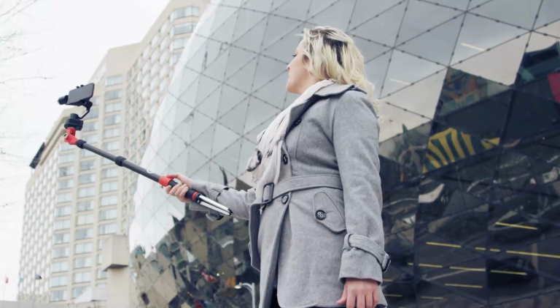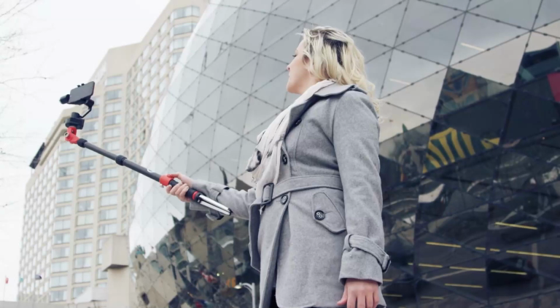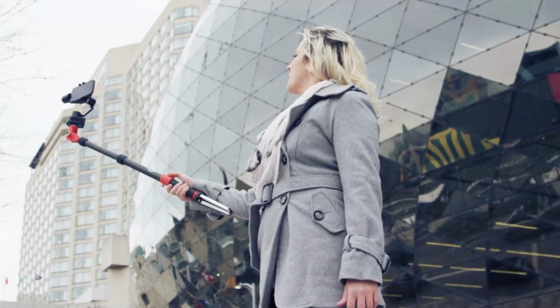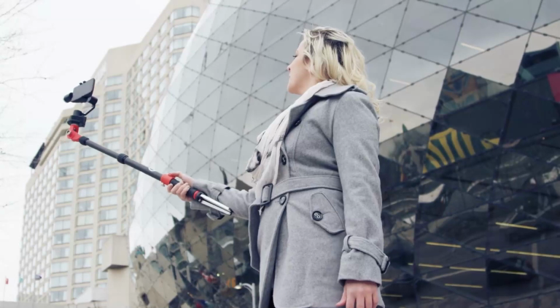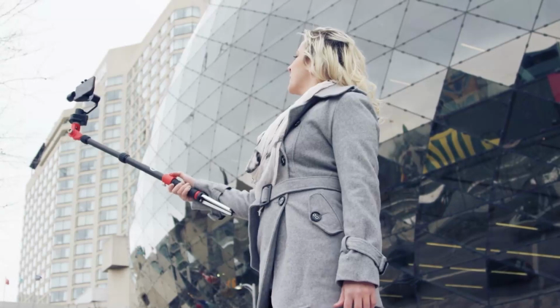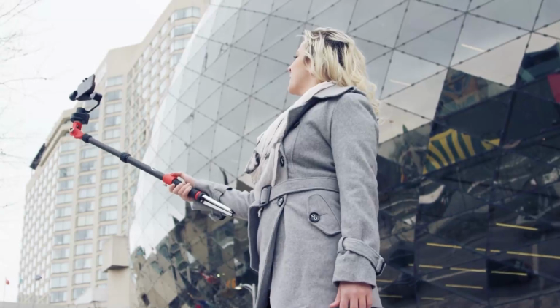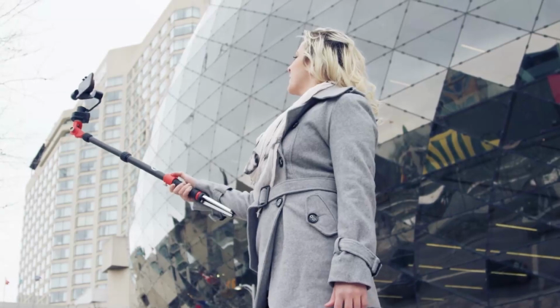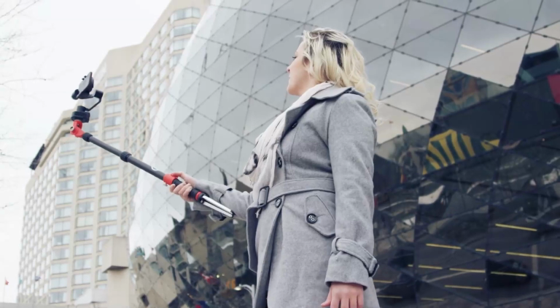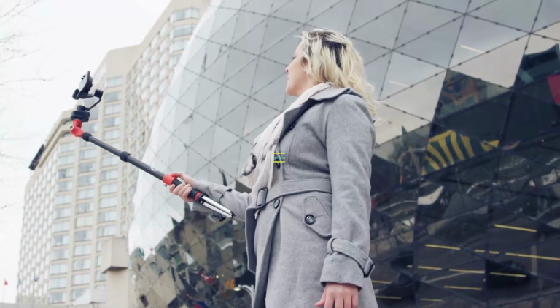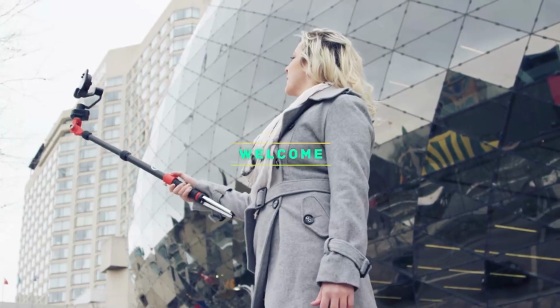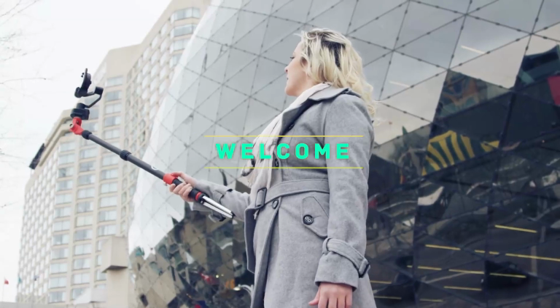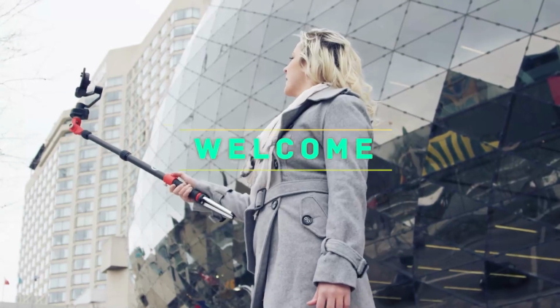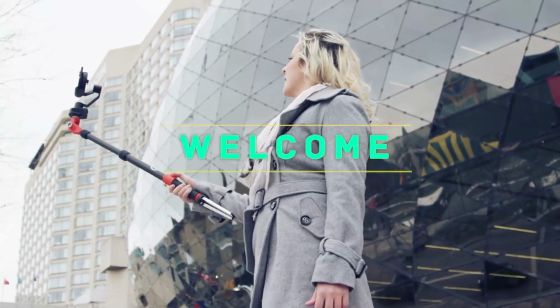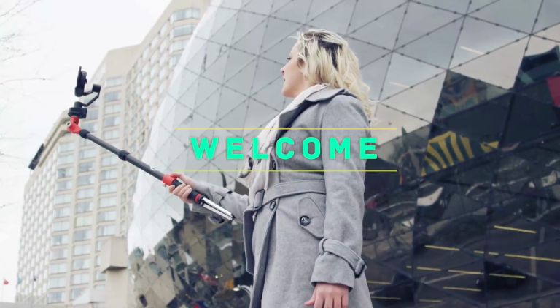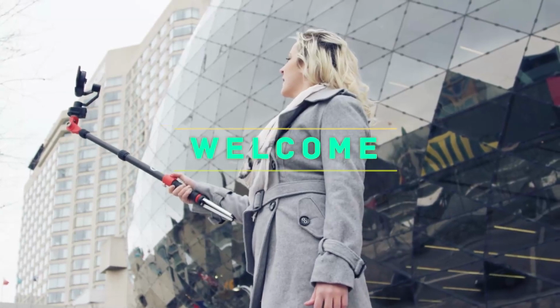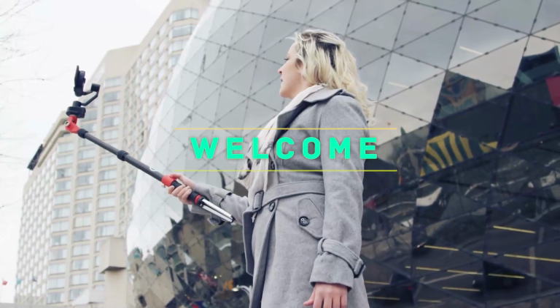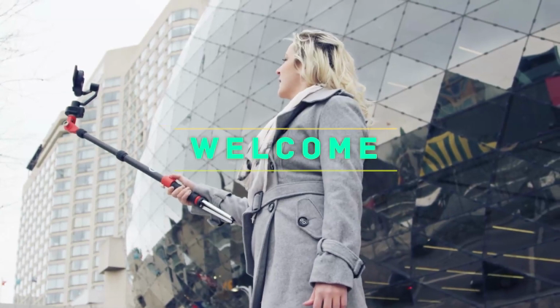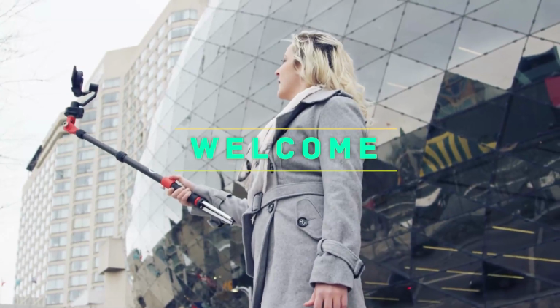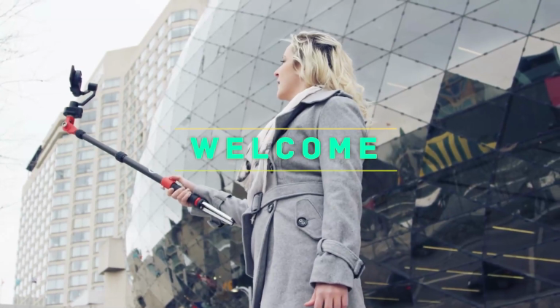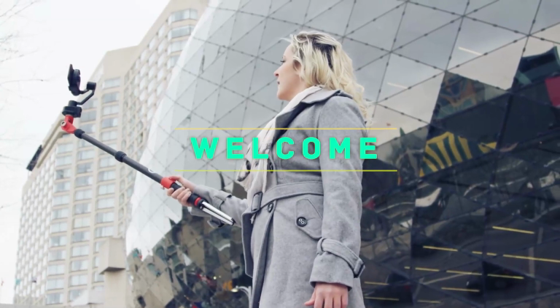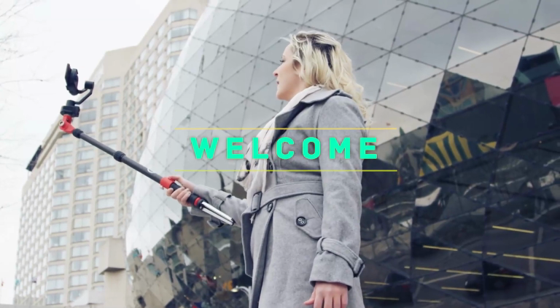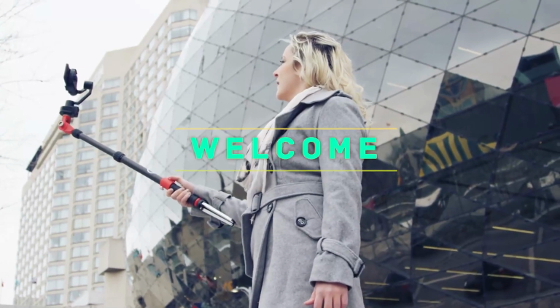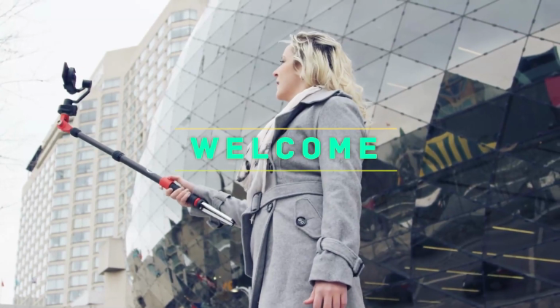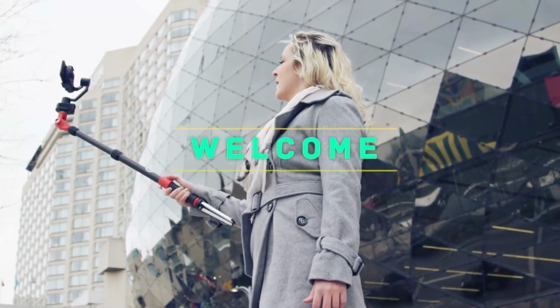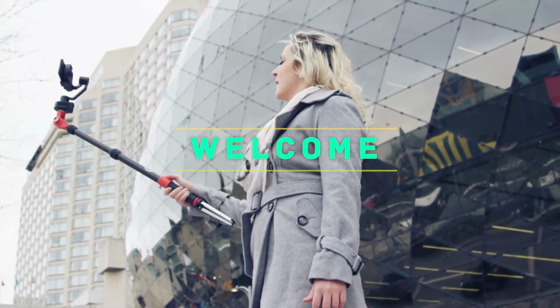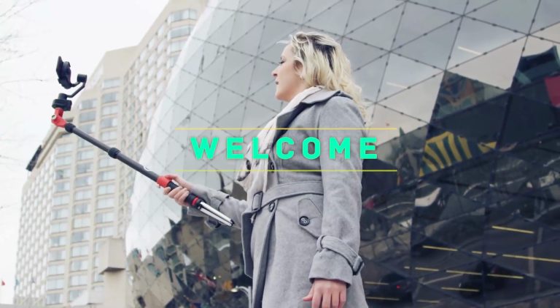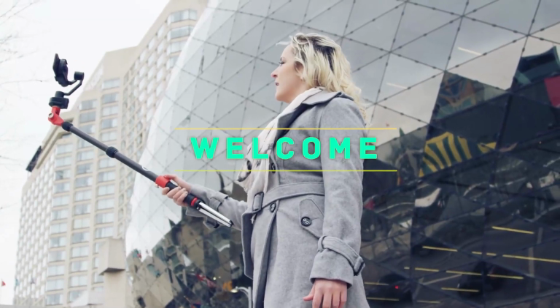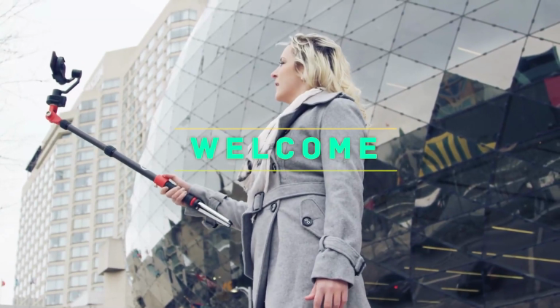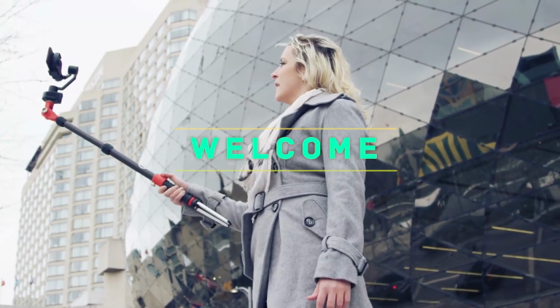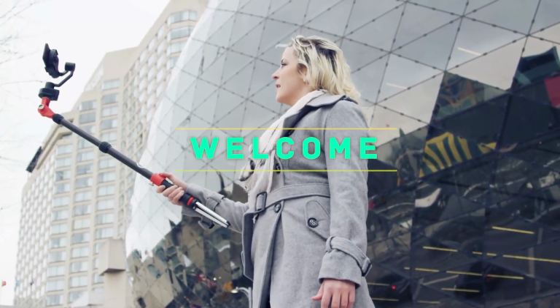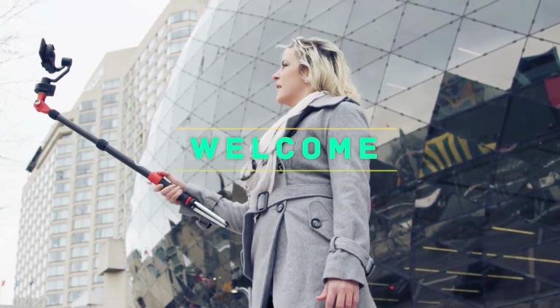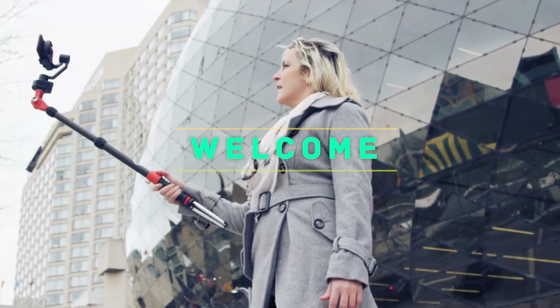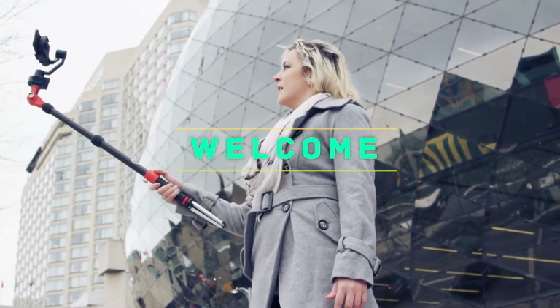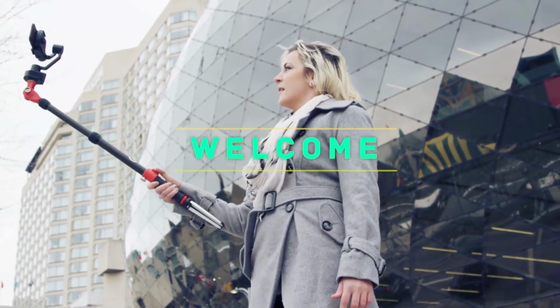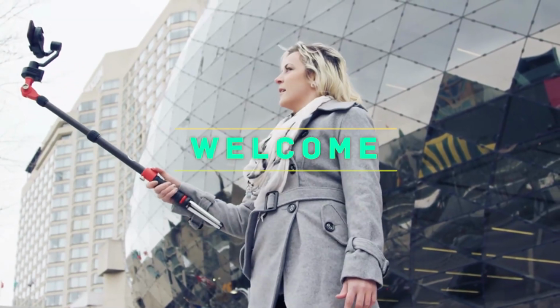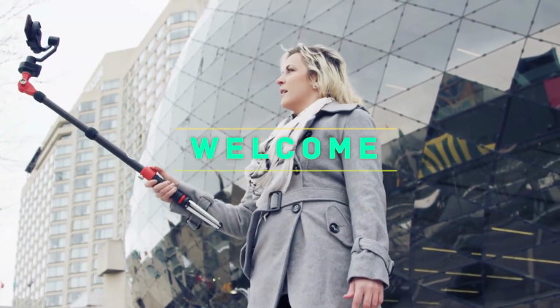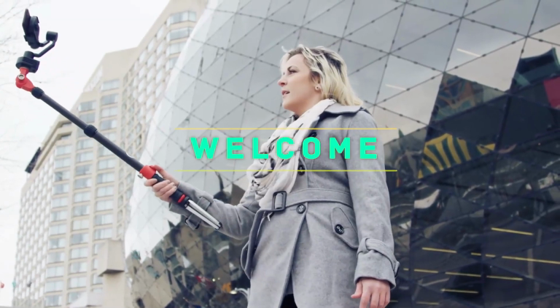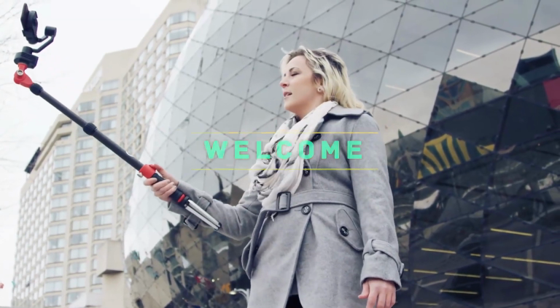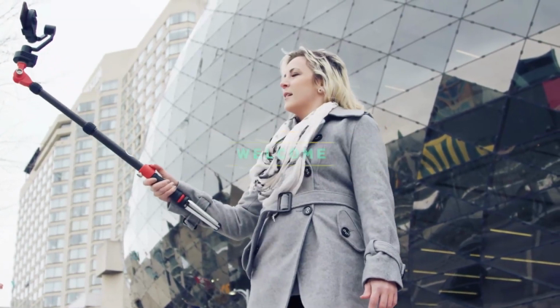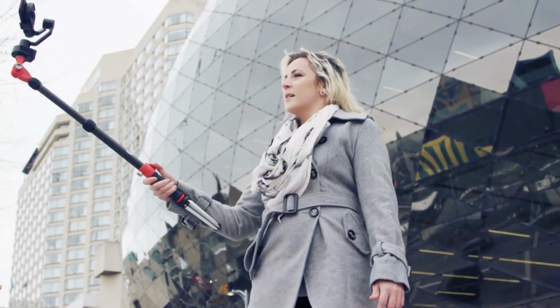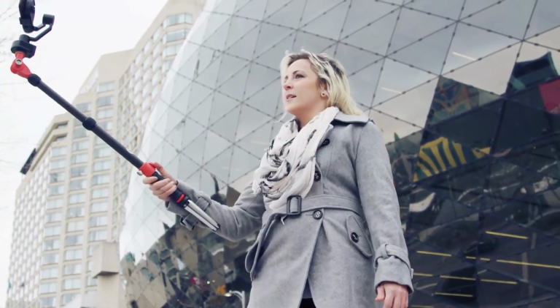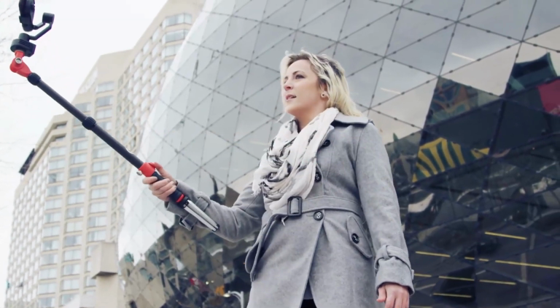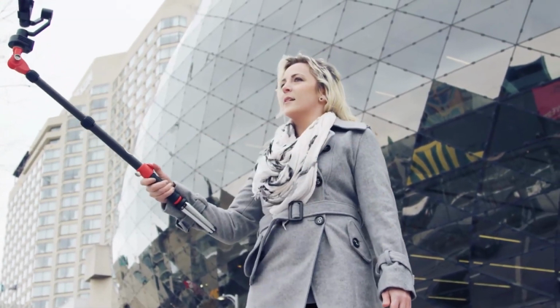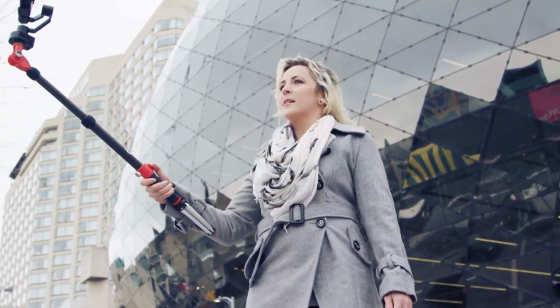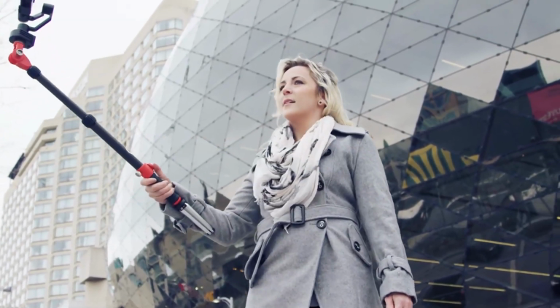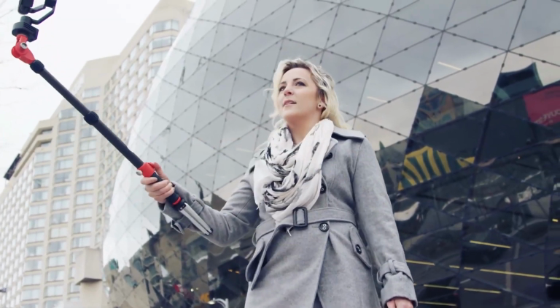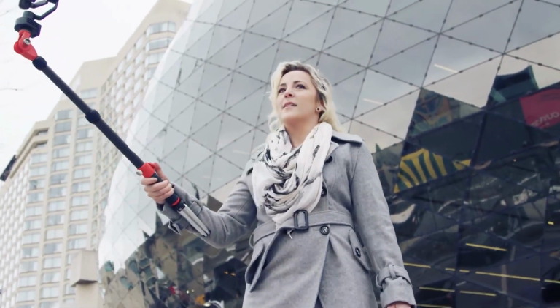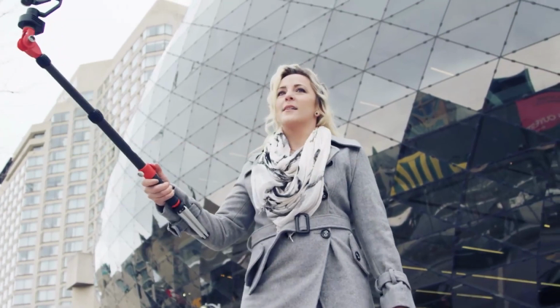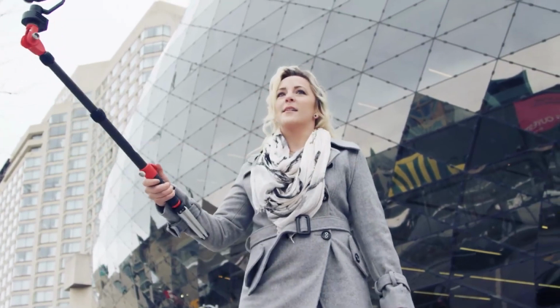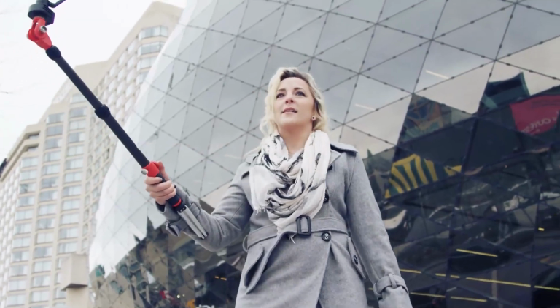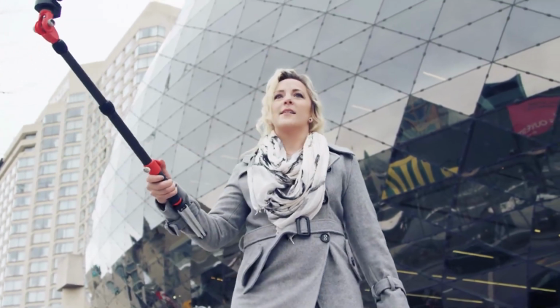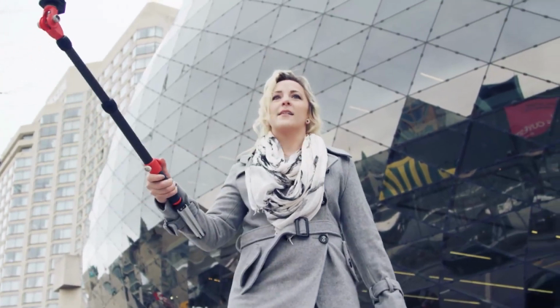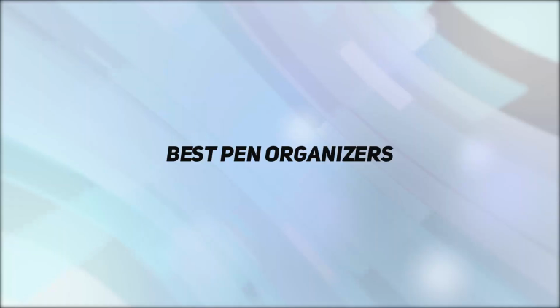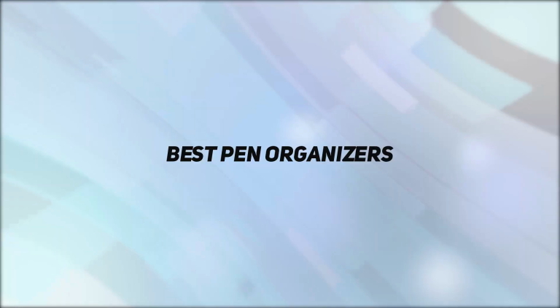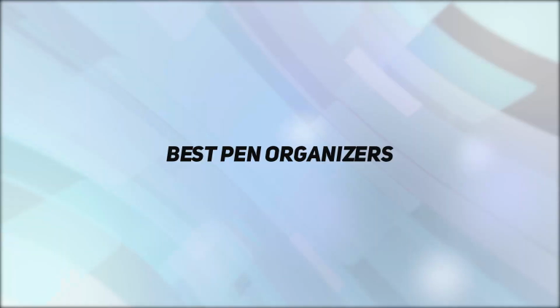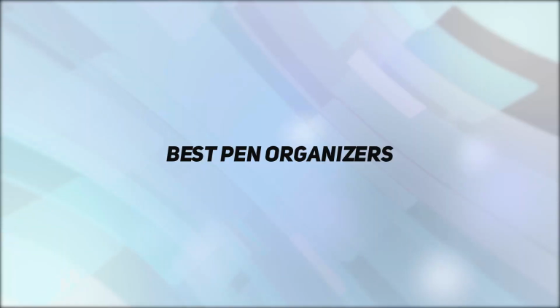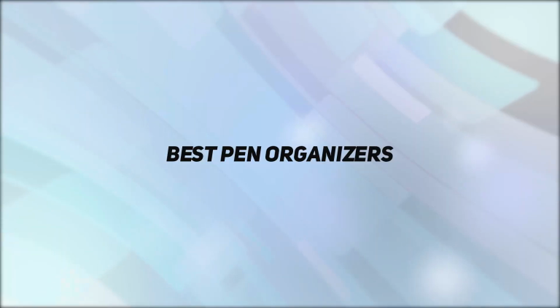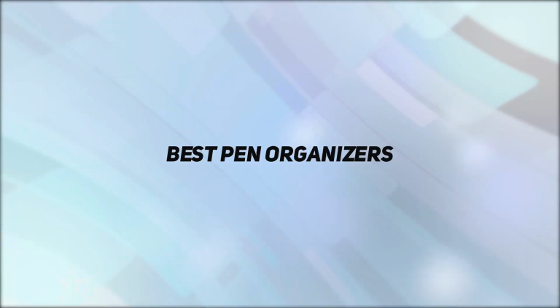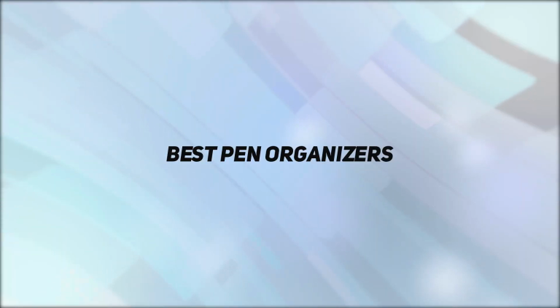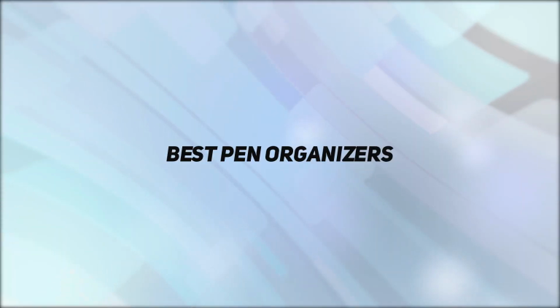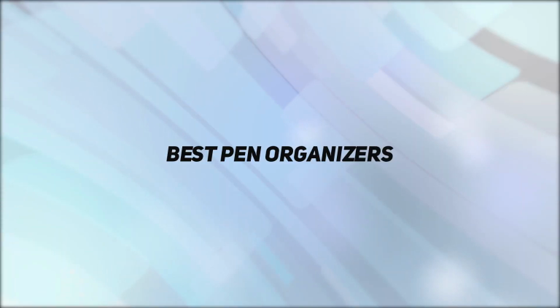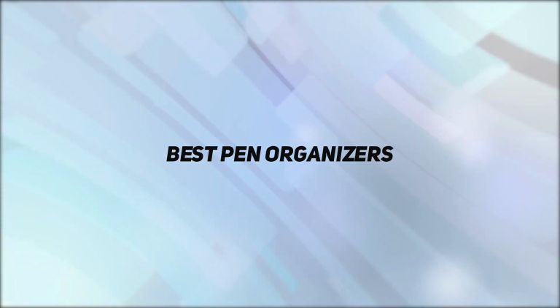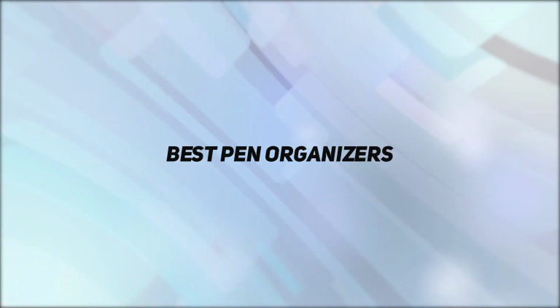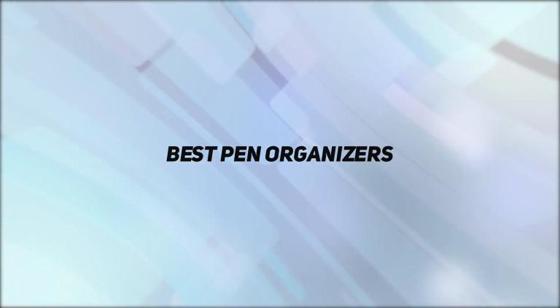Hey, welcome back to my channel. In this video I'm going to talk about the top five best pen organizers.